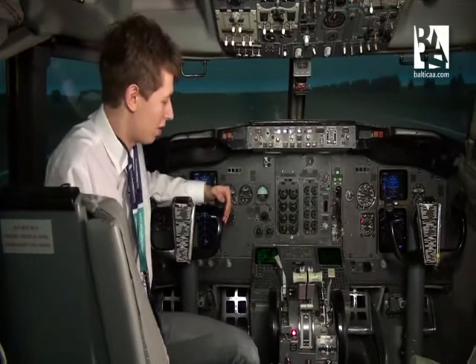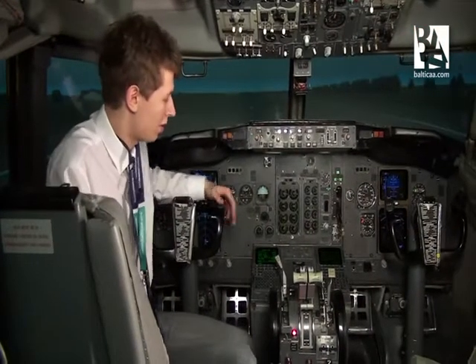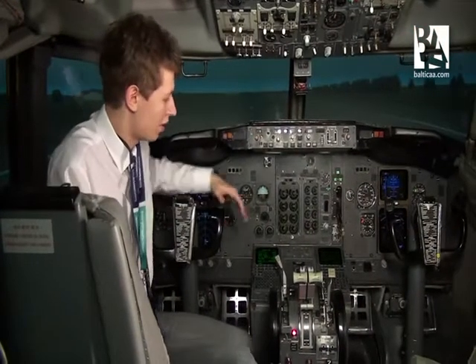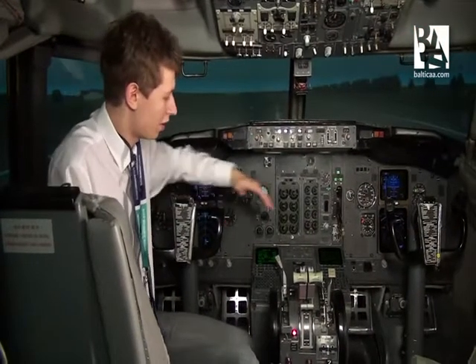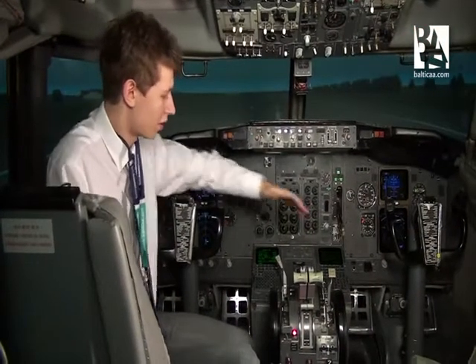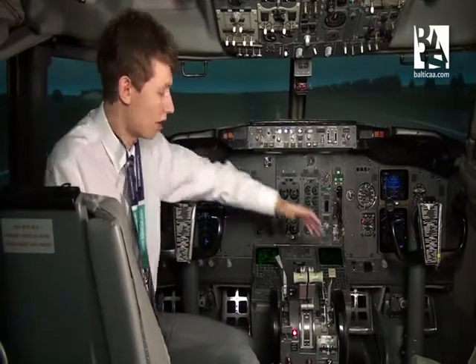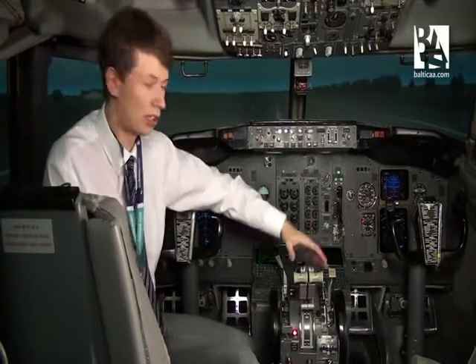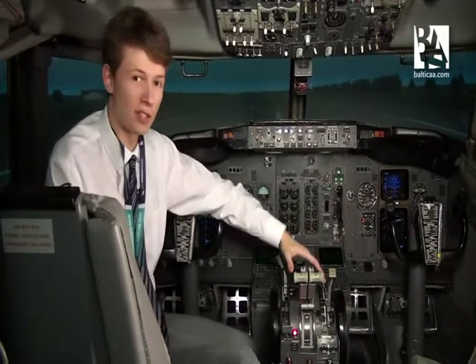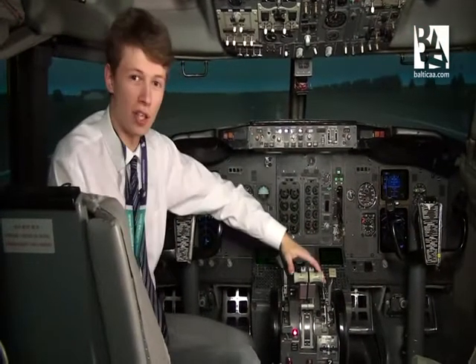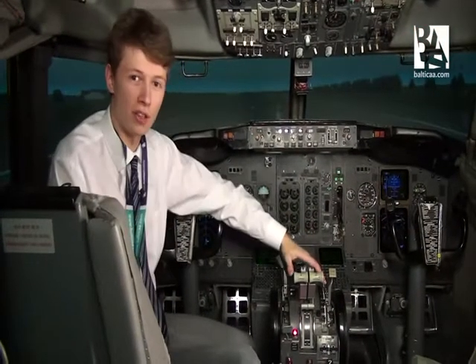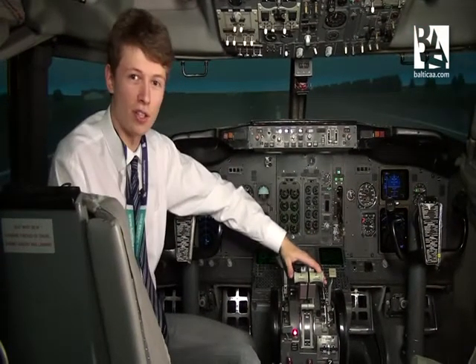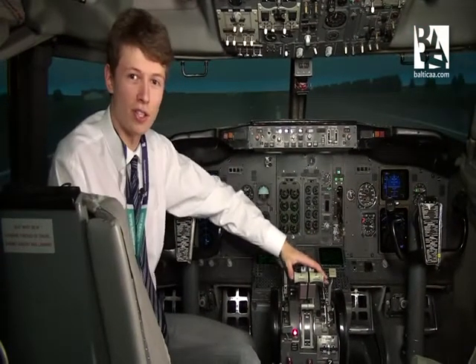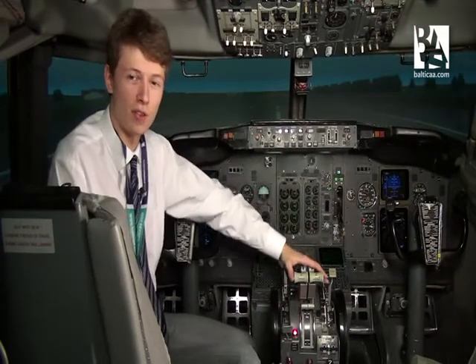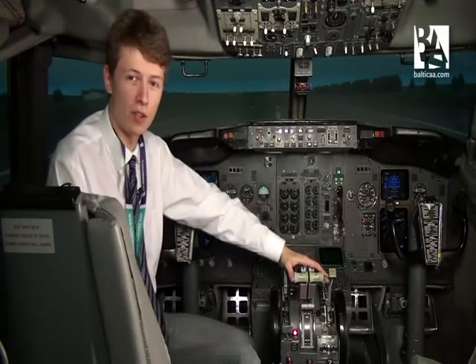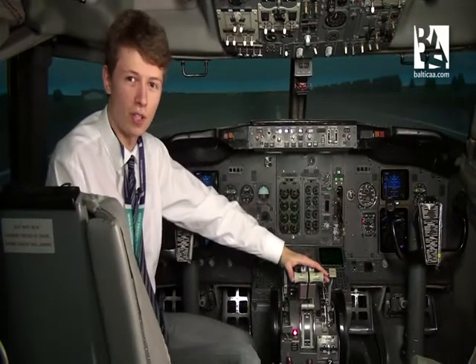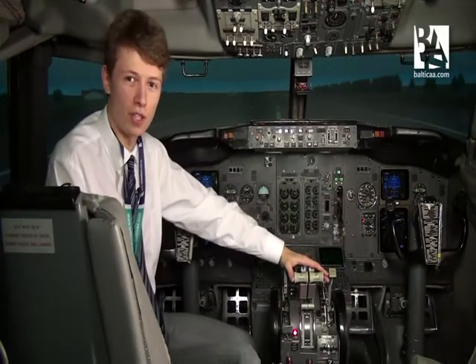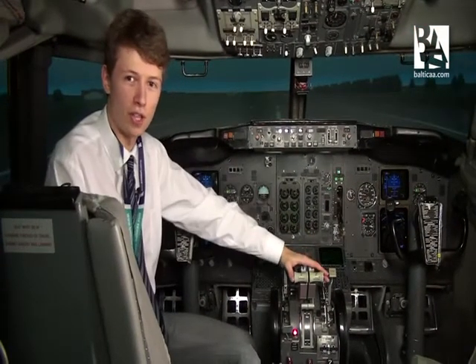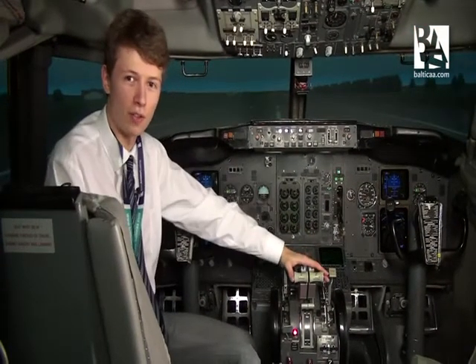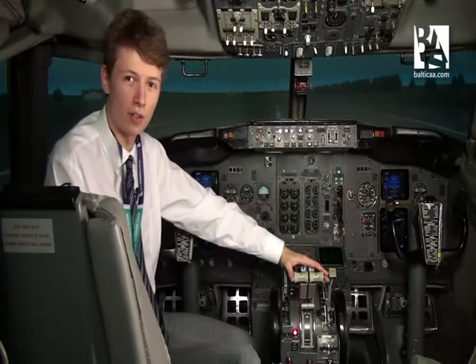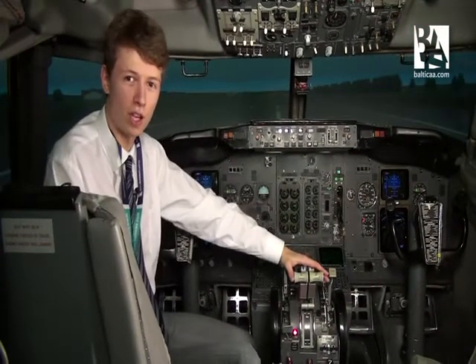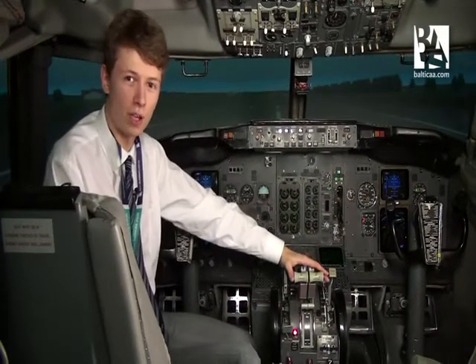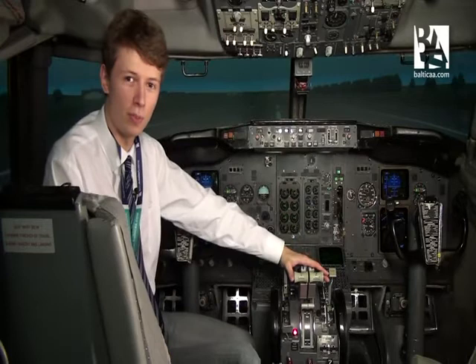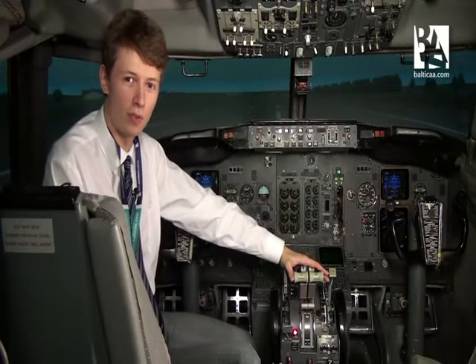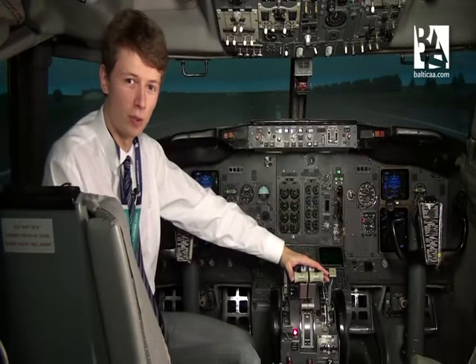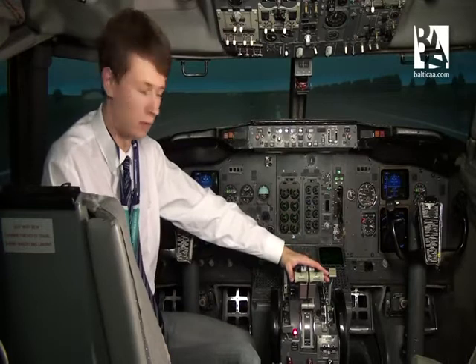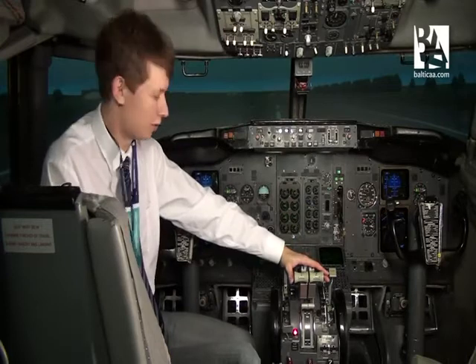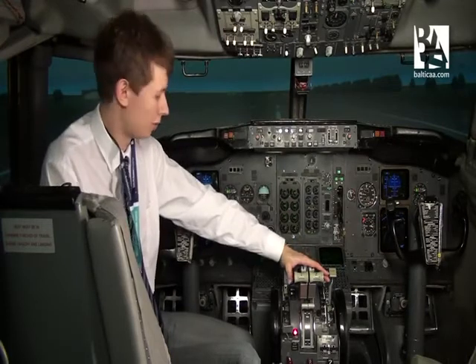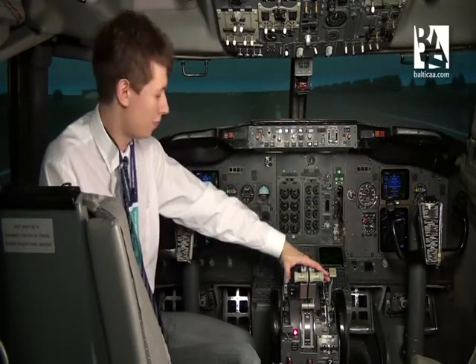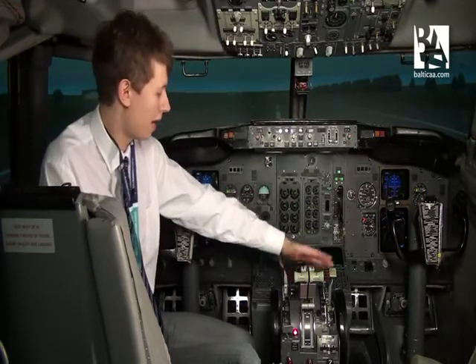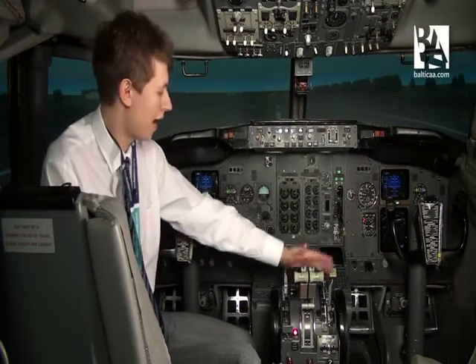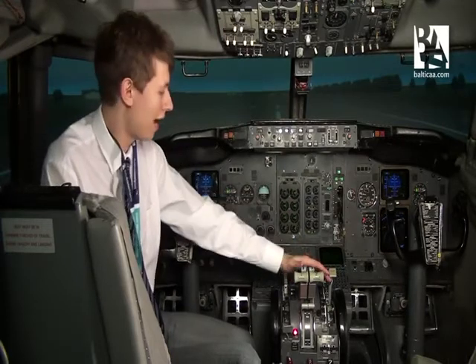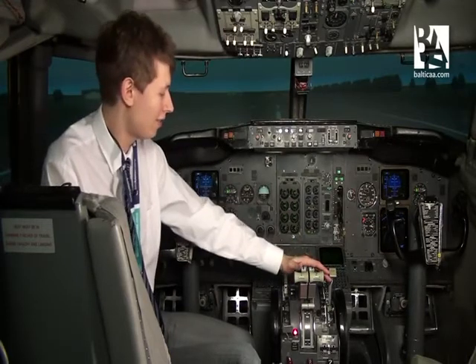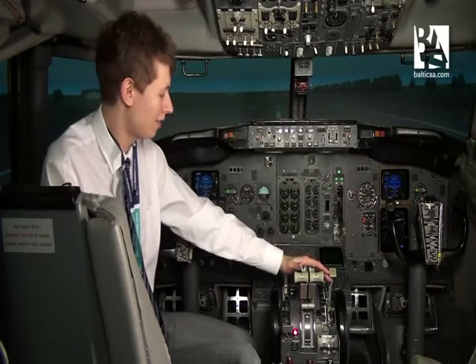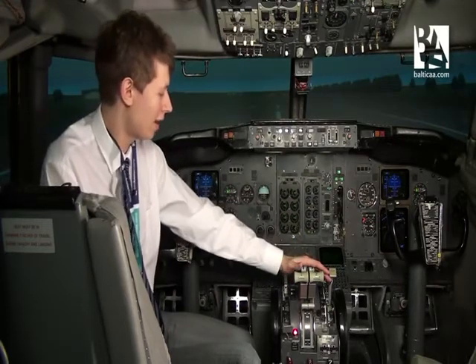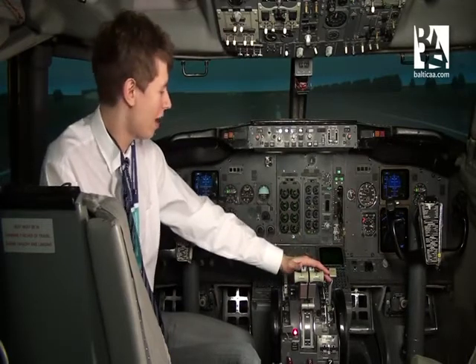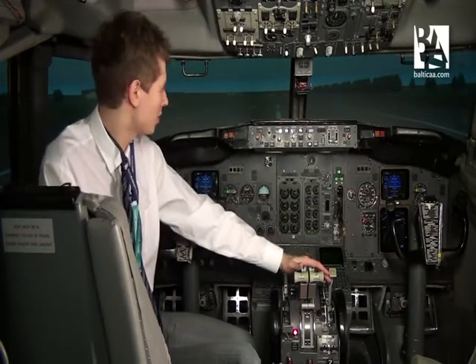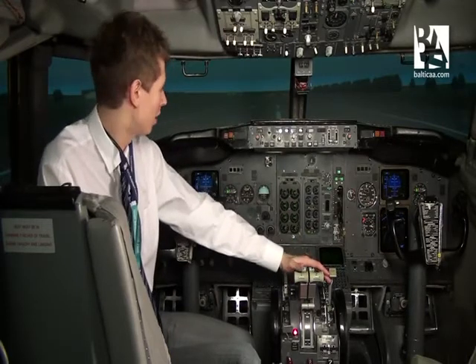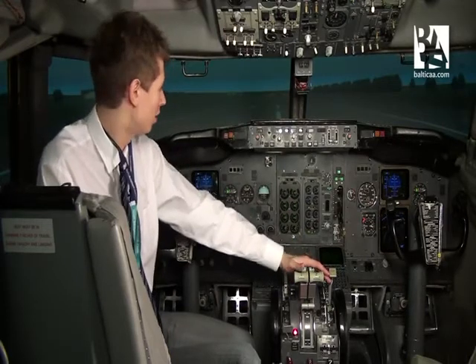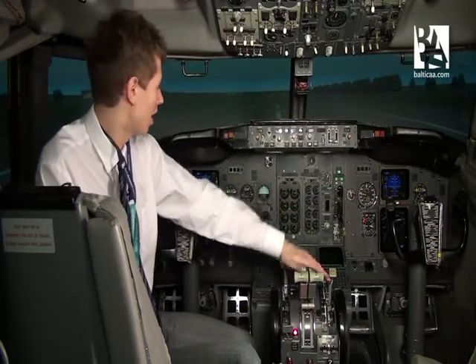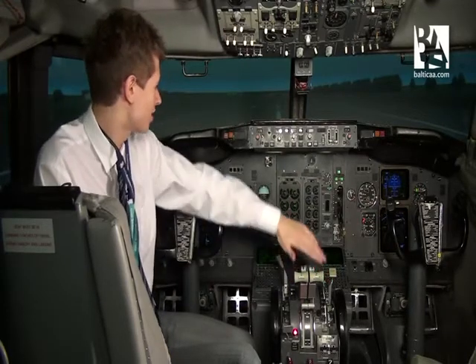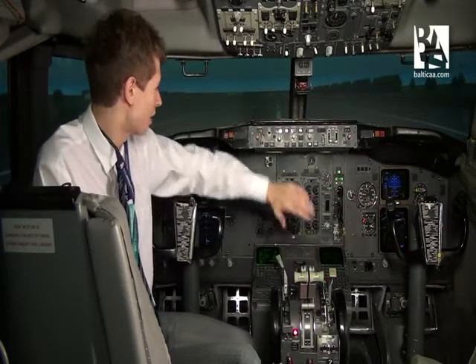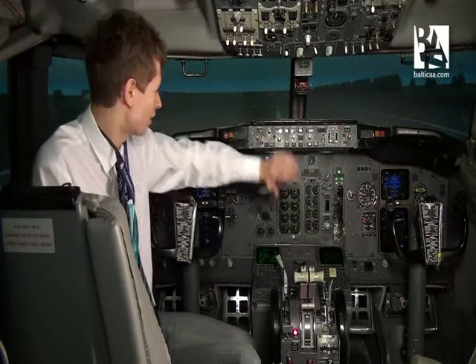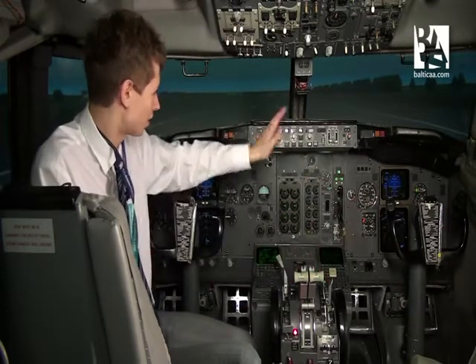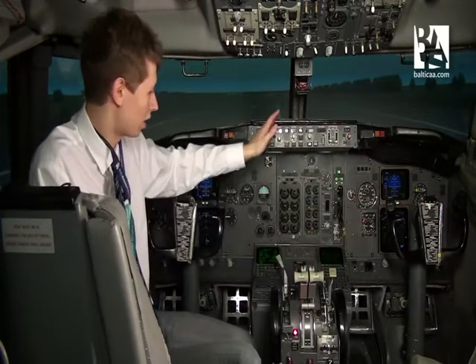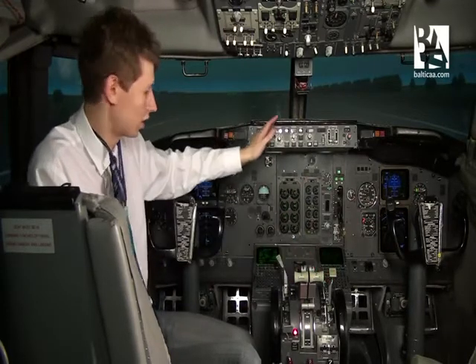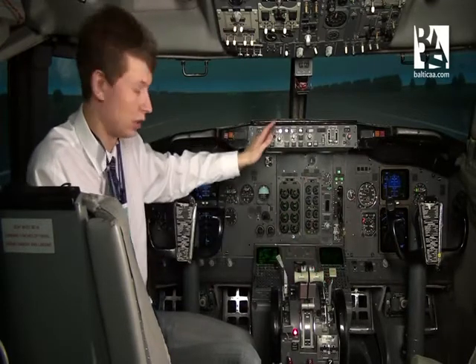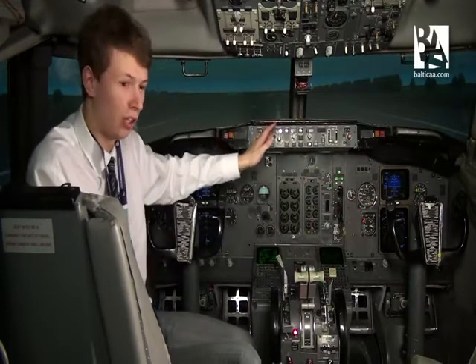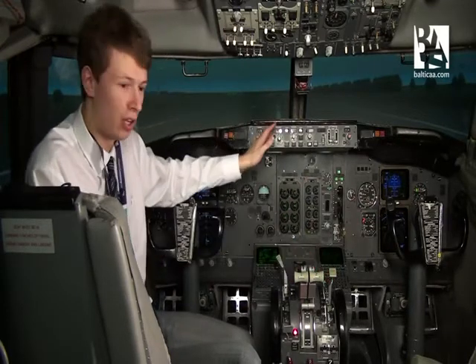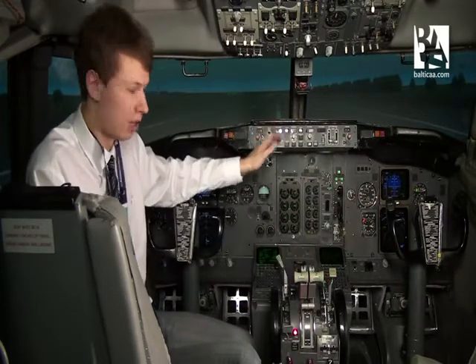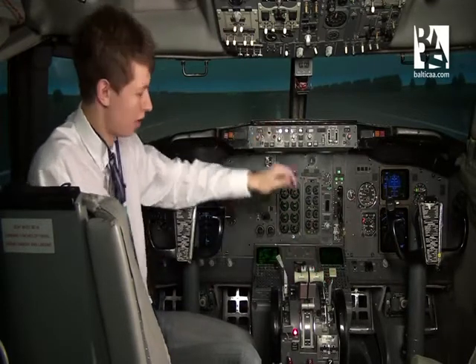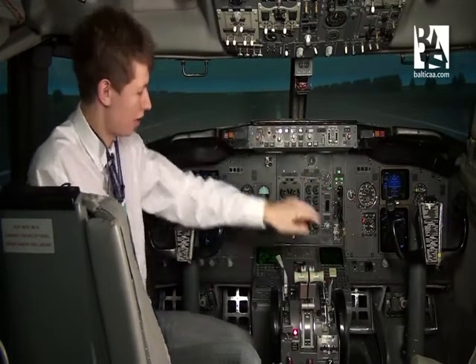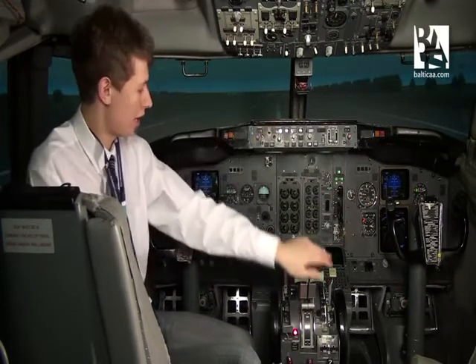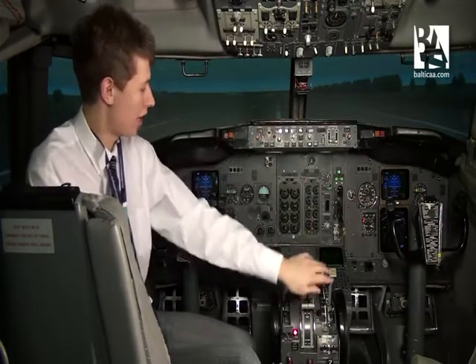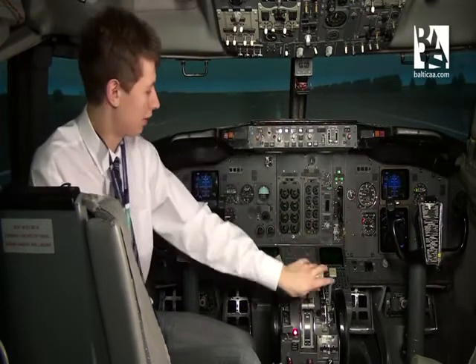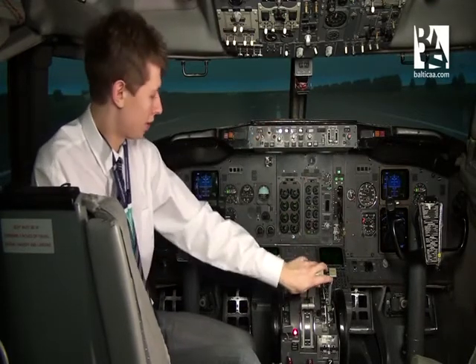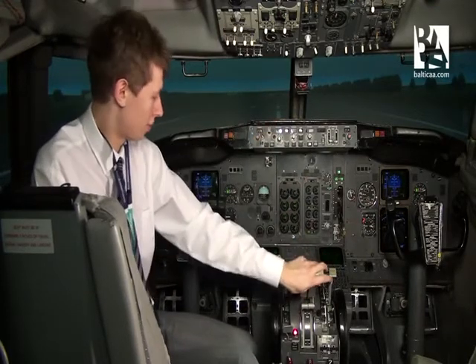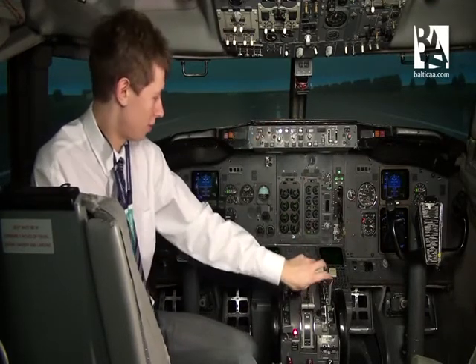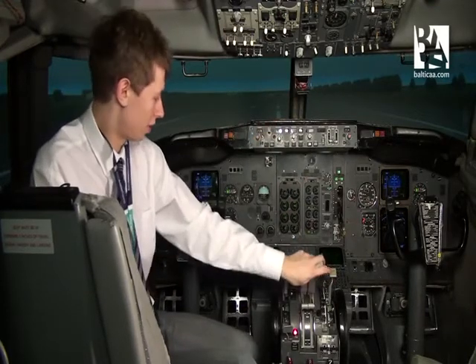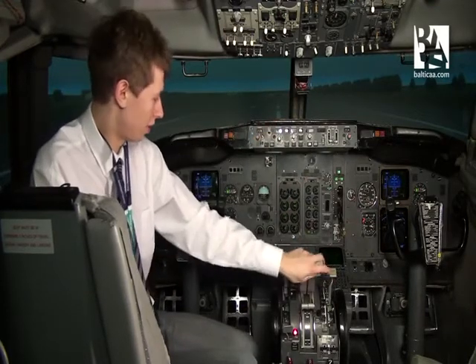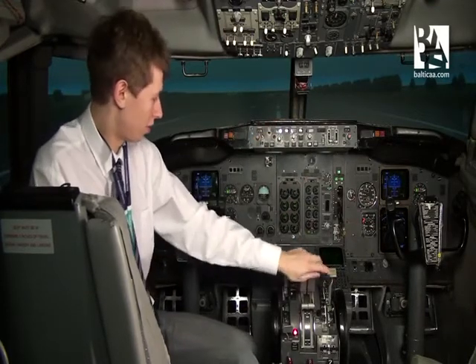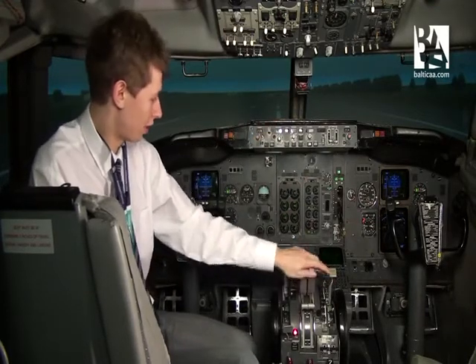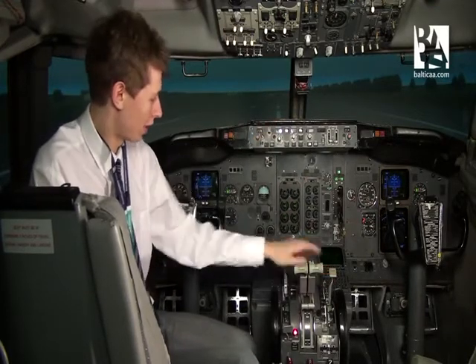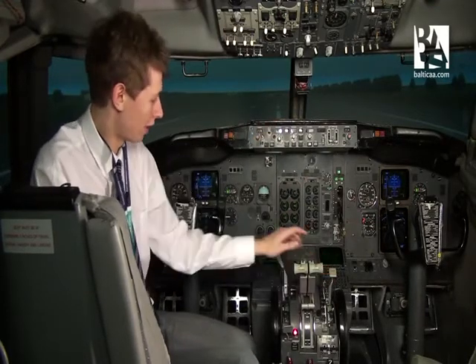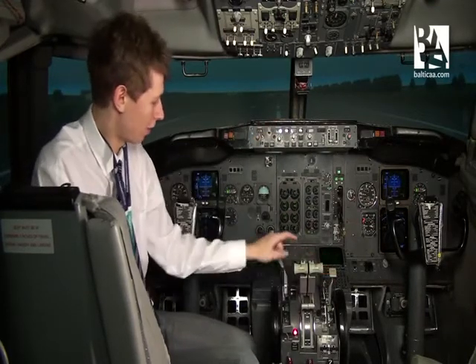The throttles on the 737 can be moved by hand as well as by the auto throttle. I'll demonstrate it right now.